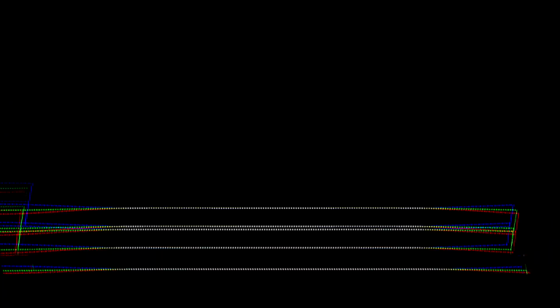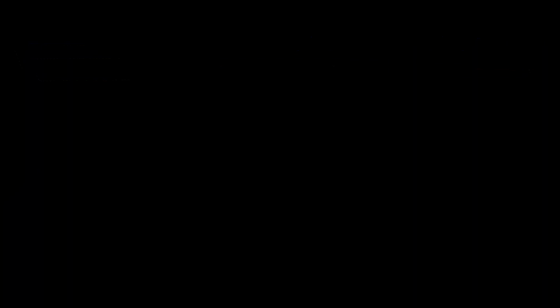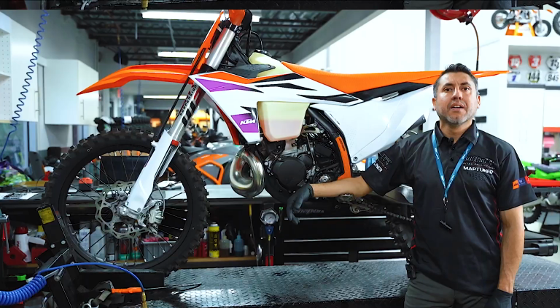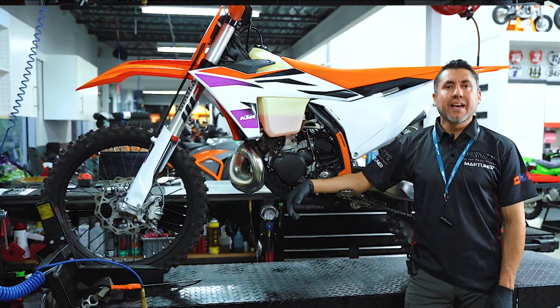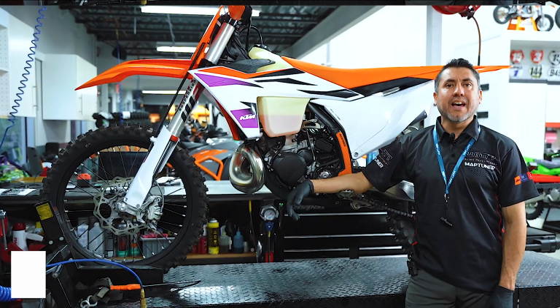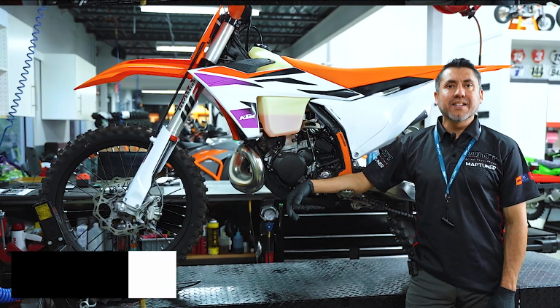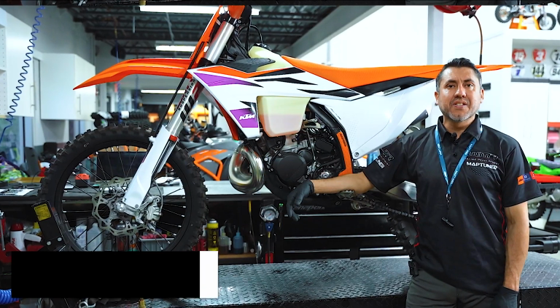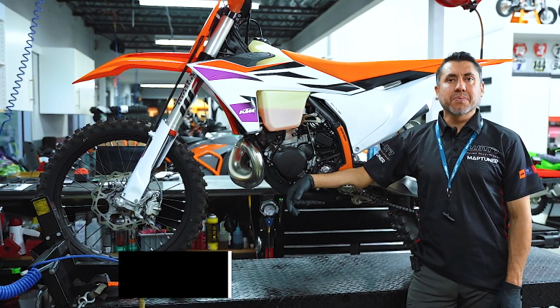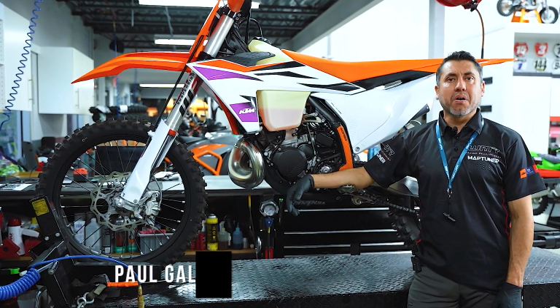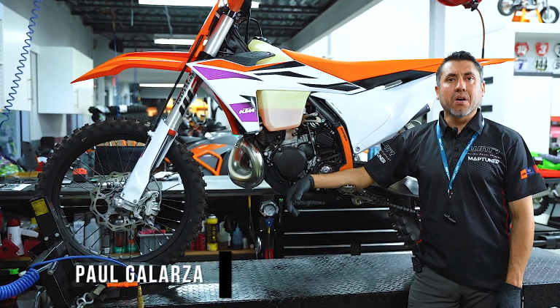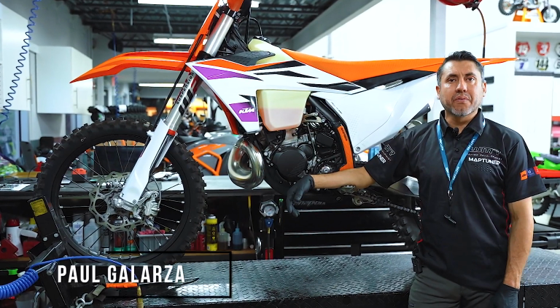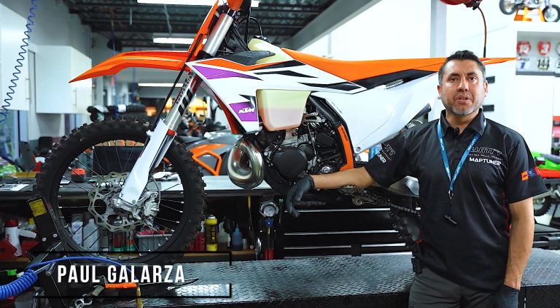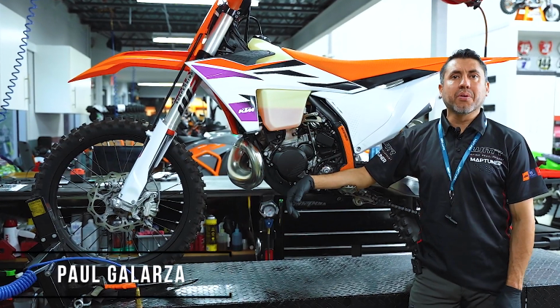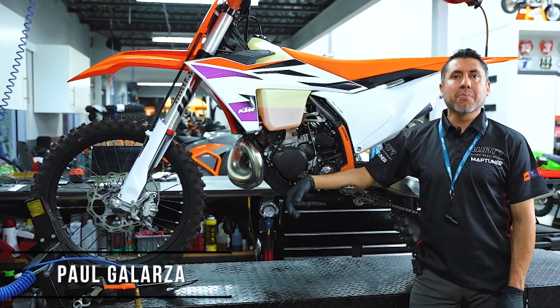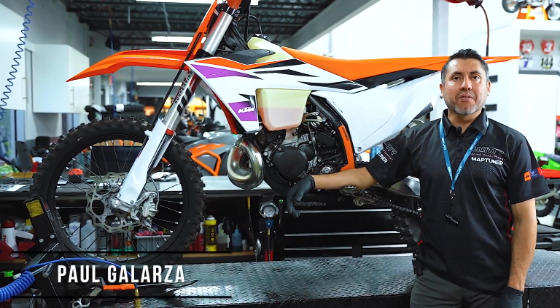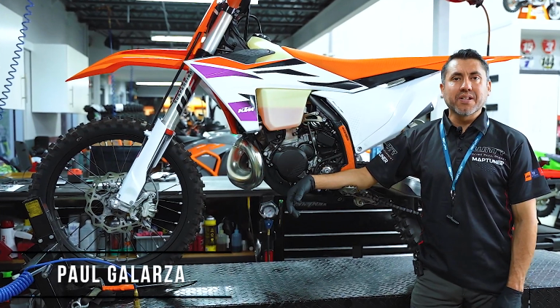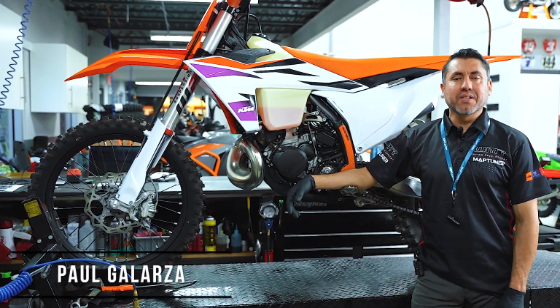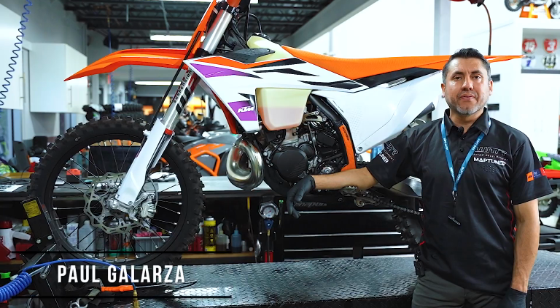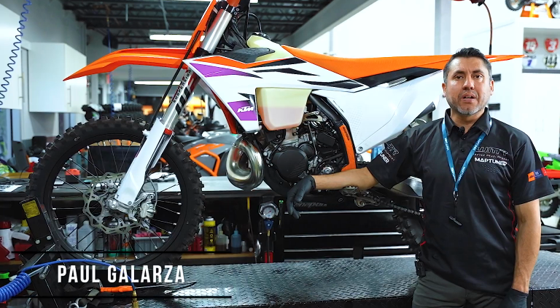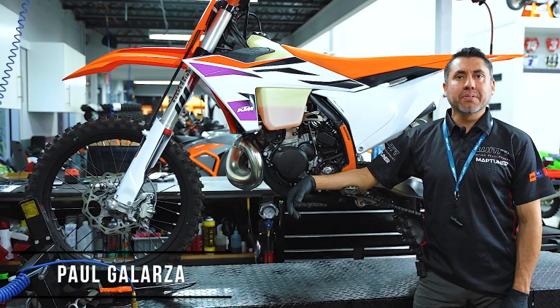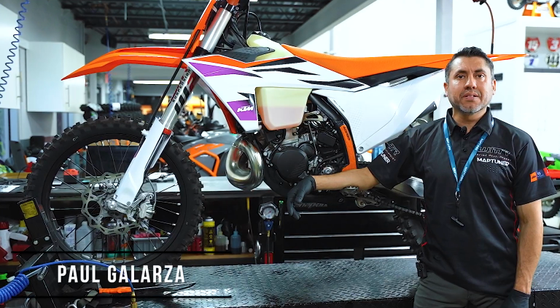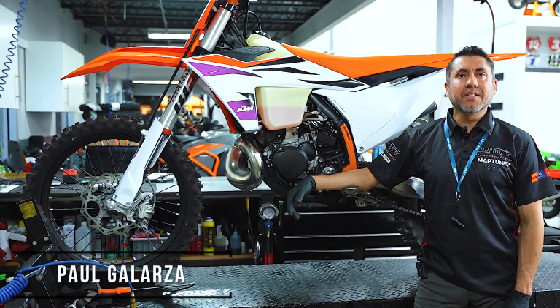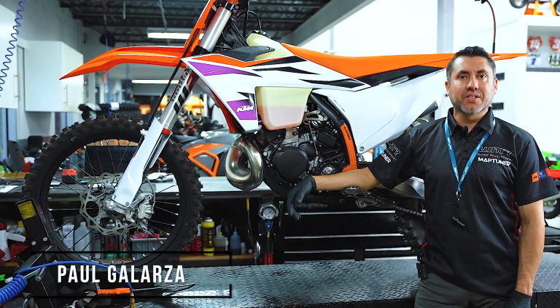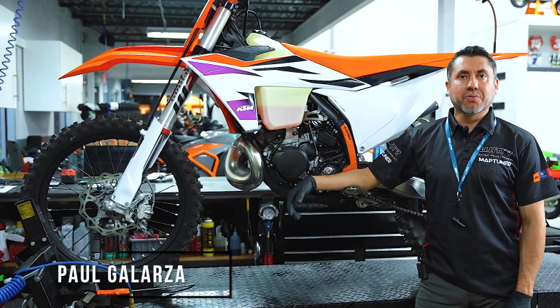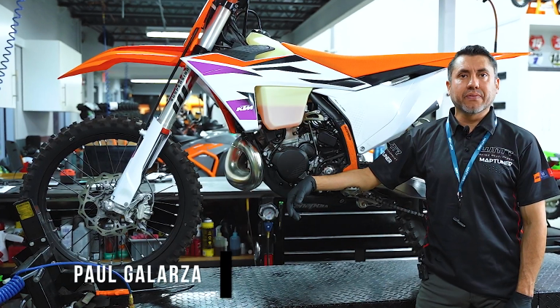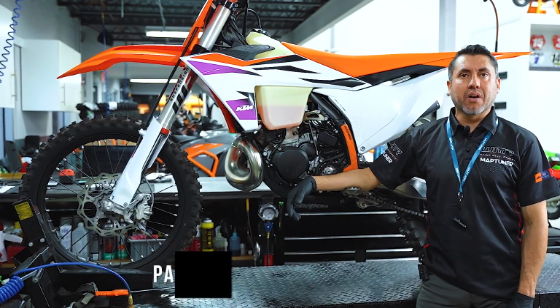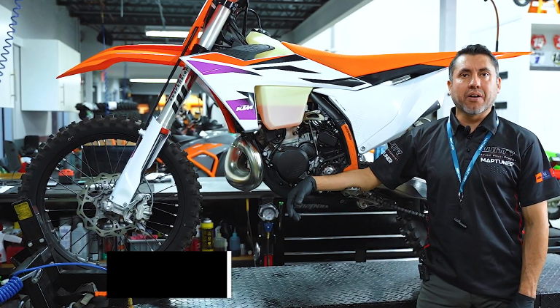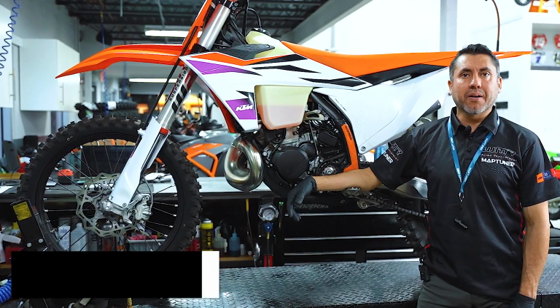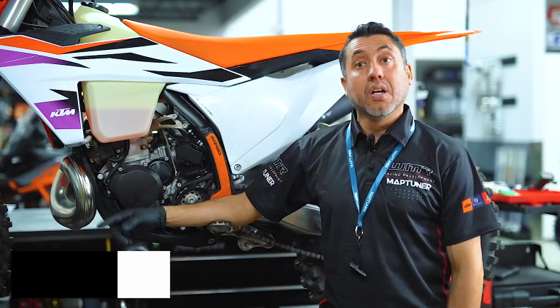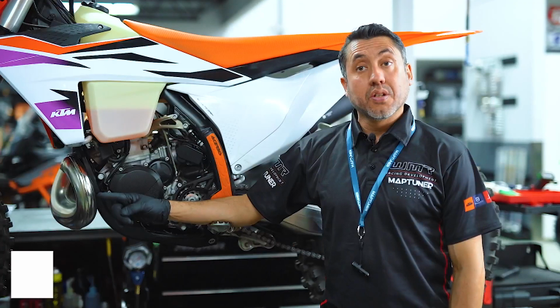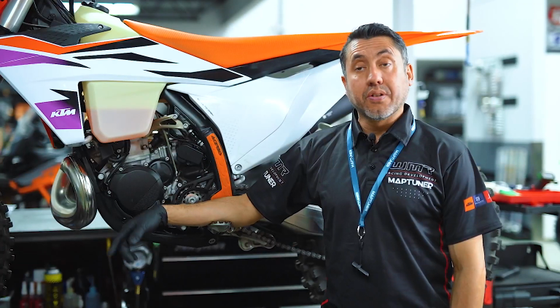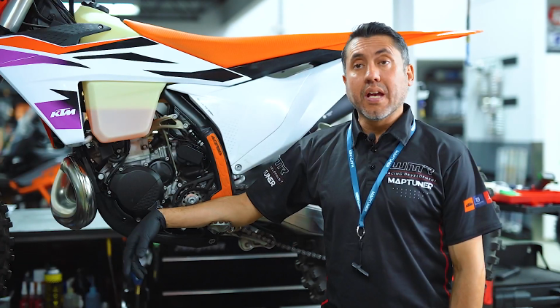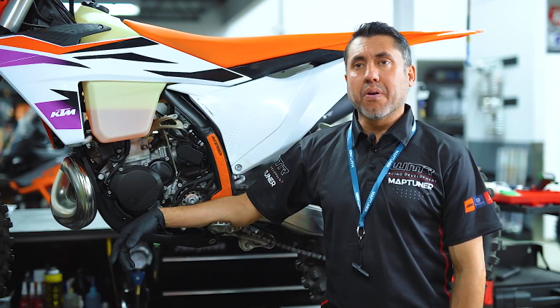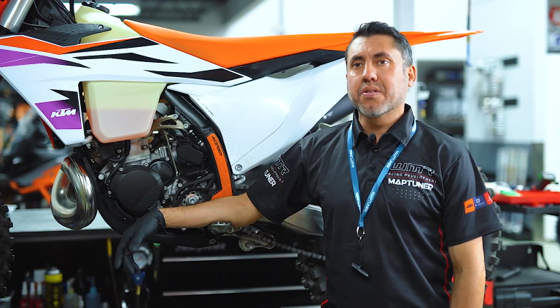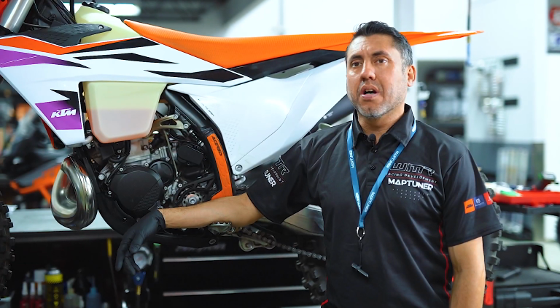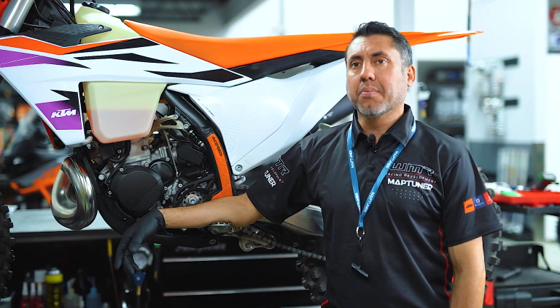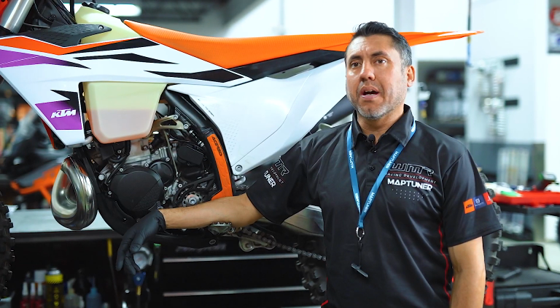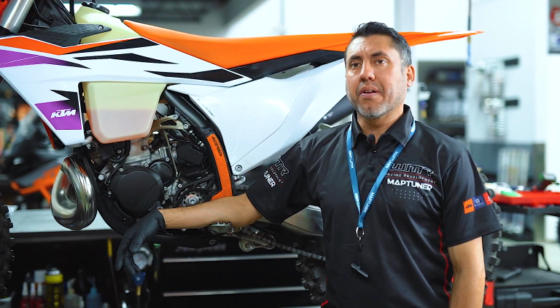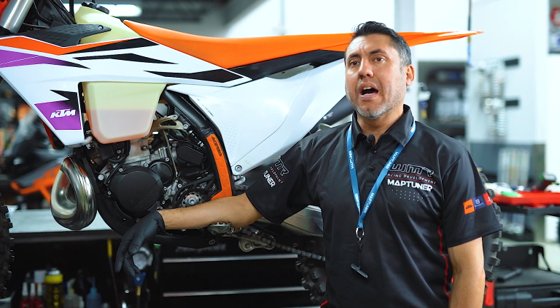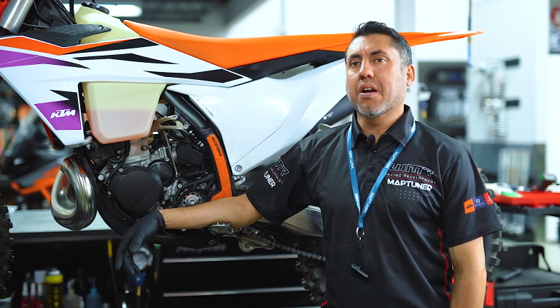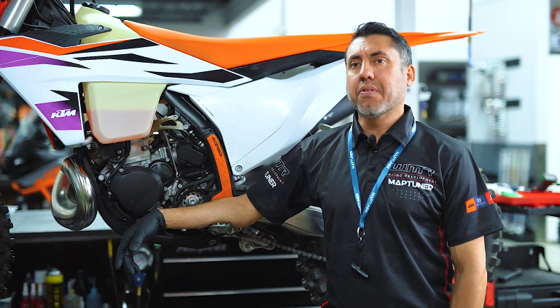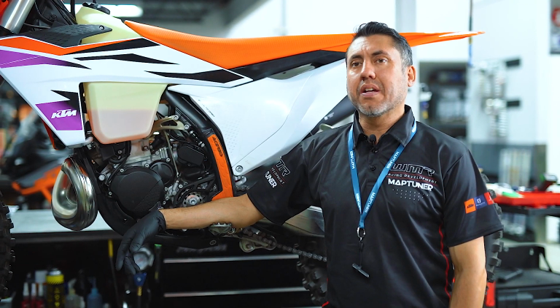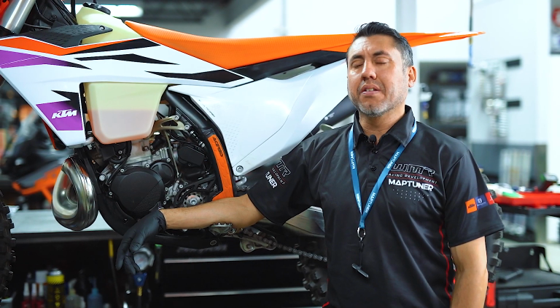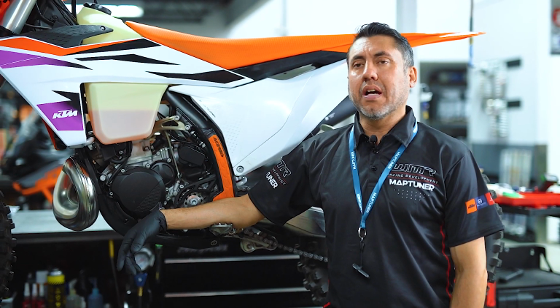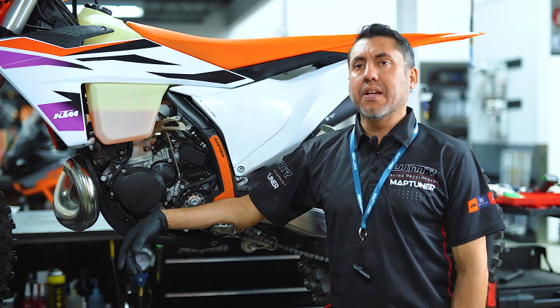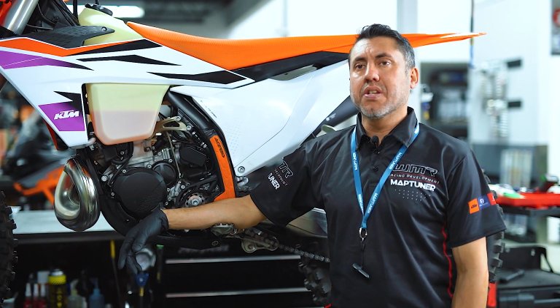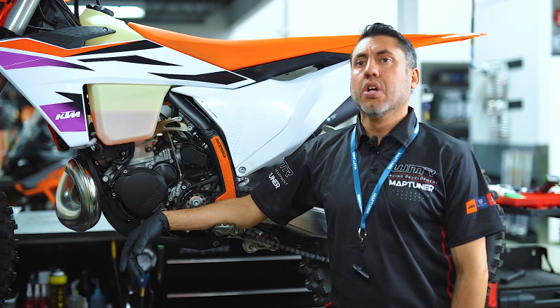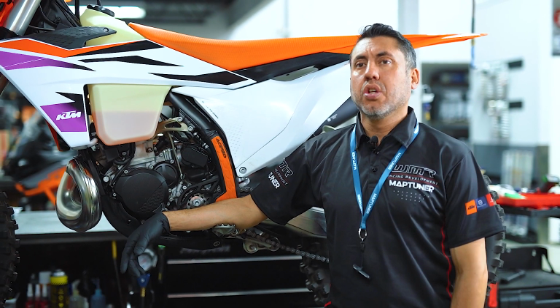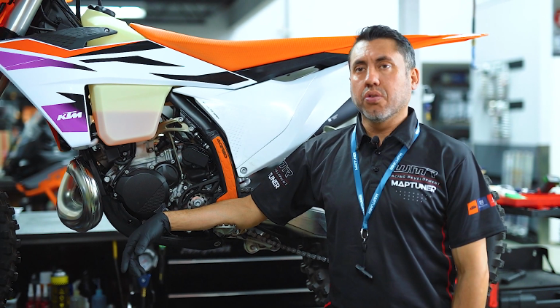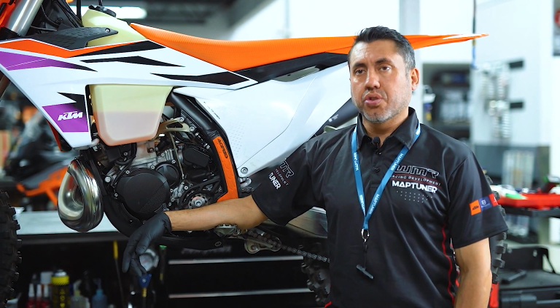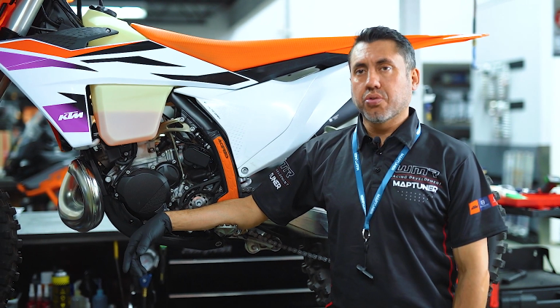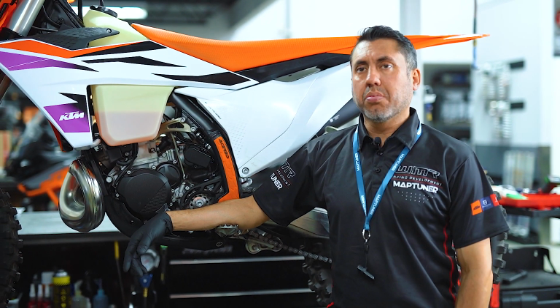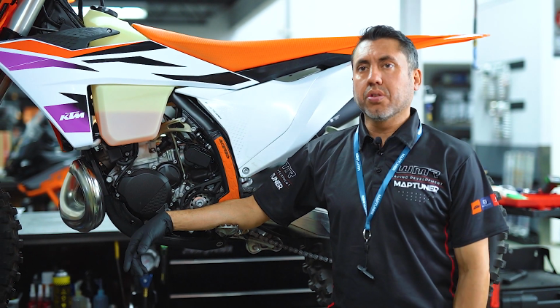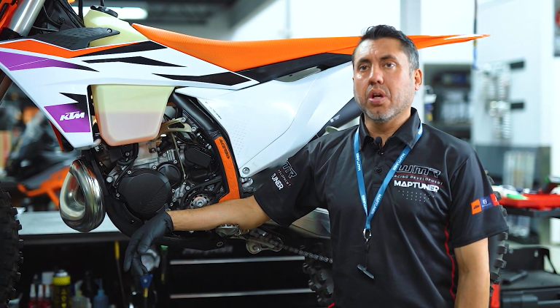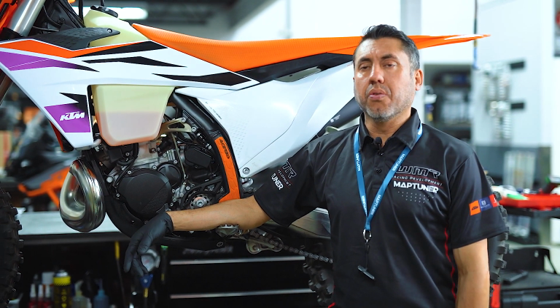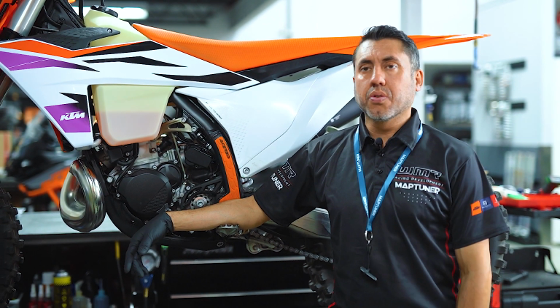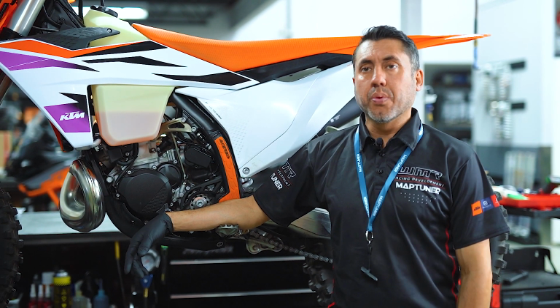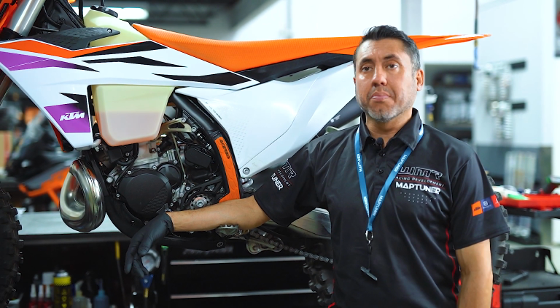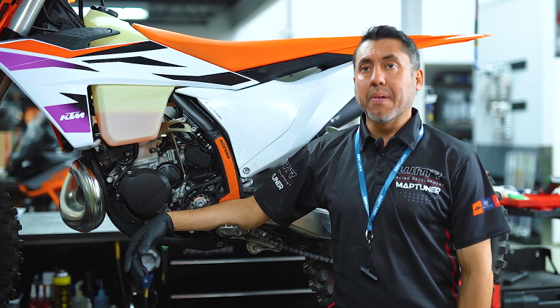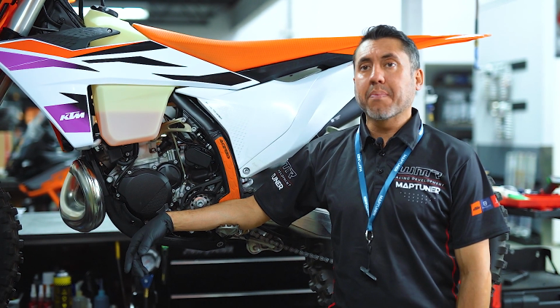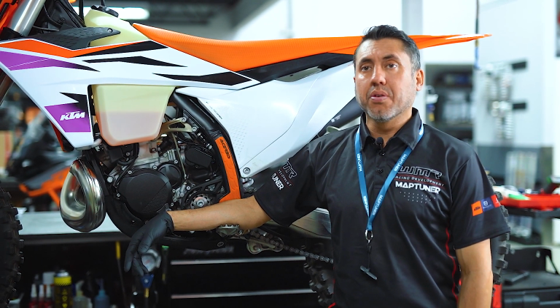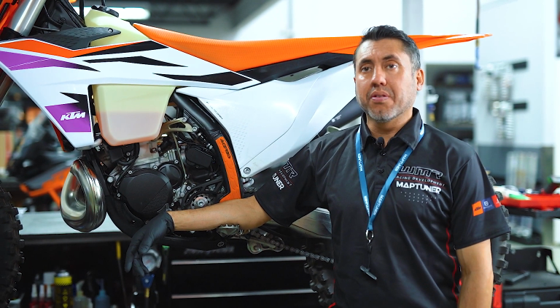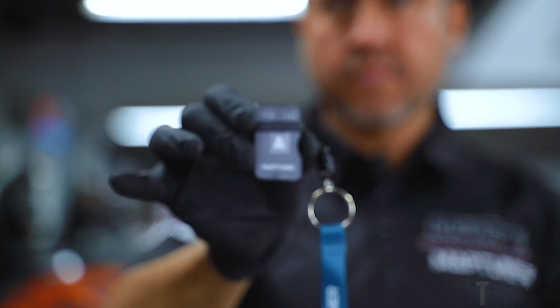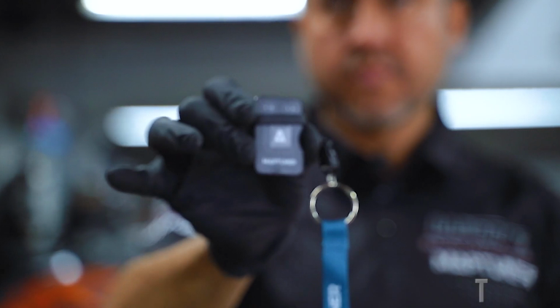Hey guys, this is Paul from WMR Racing Development in Stewart, Florida. Today I want to talk about how to recognize your trouble codes with the MapTuner Nano.